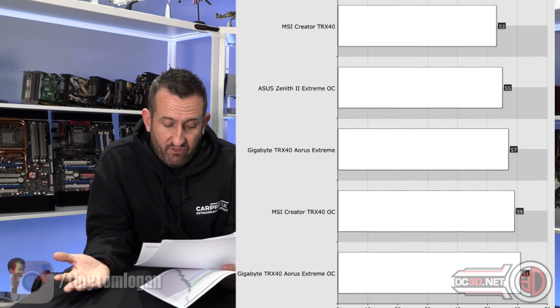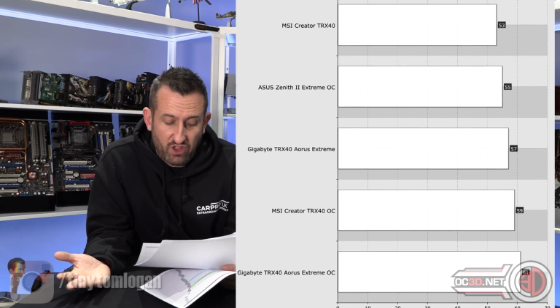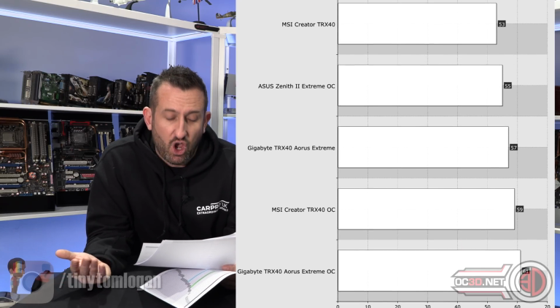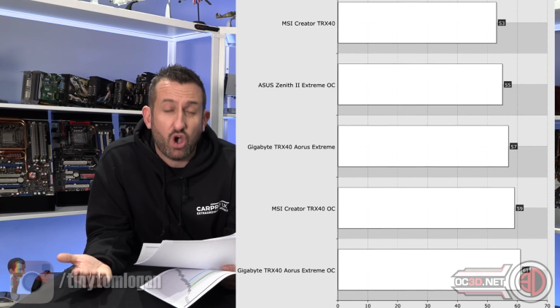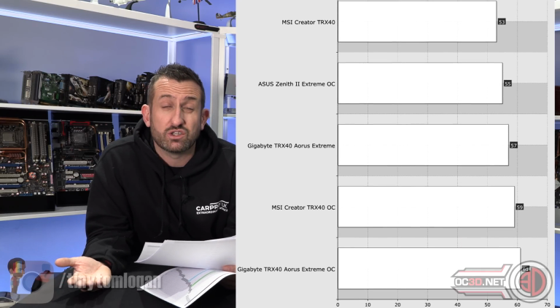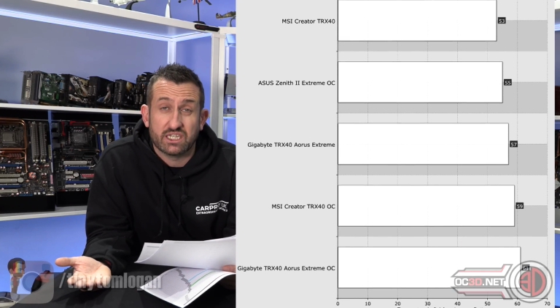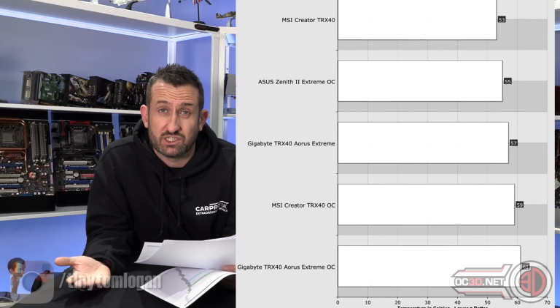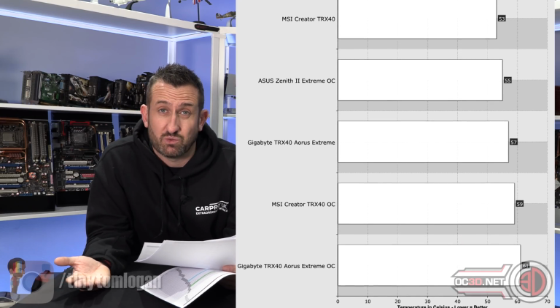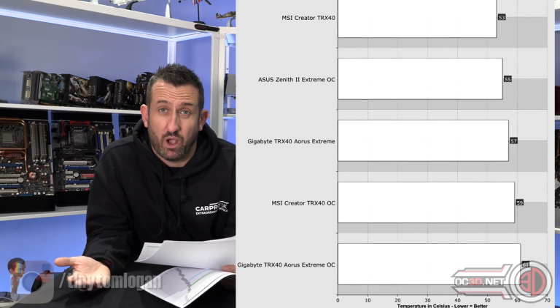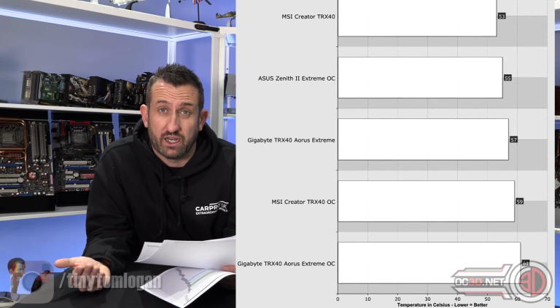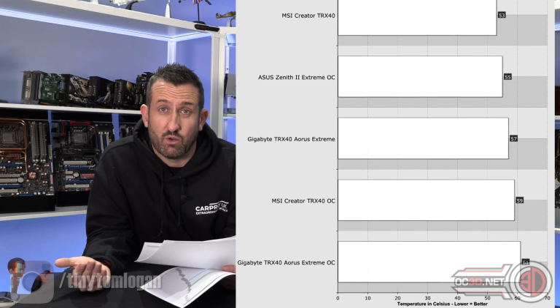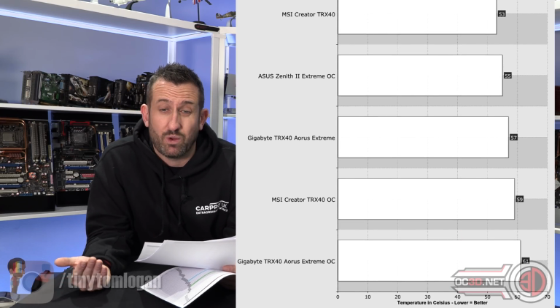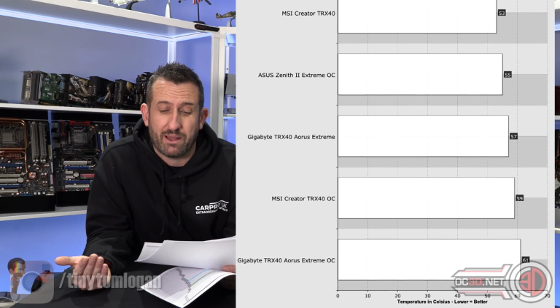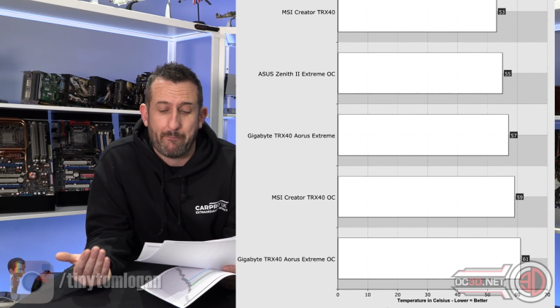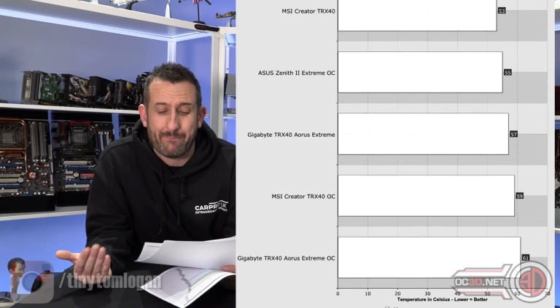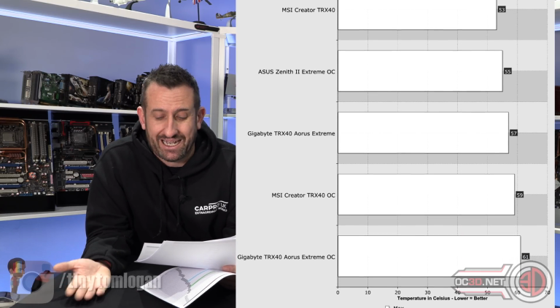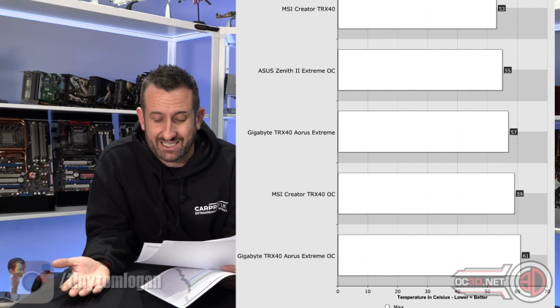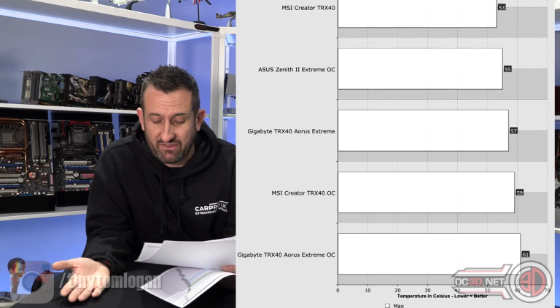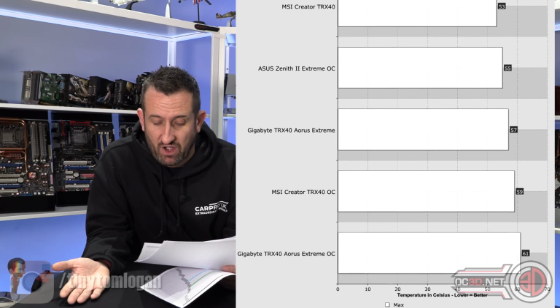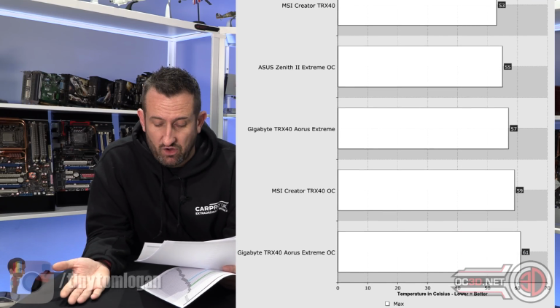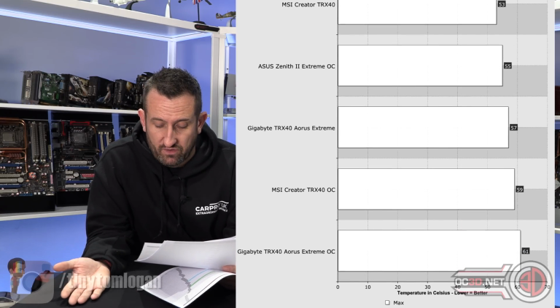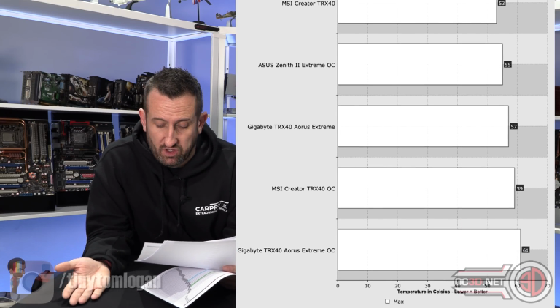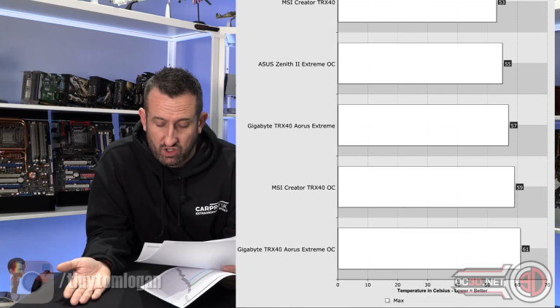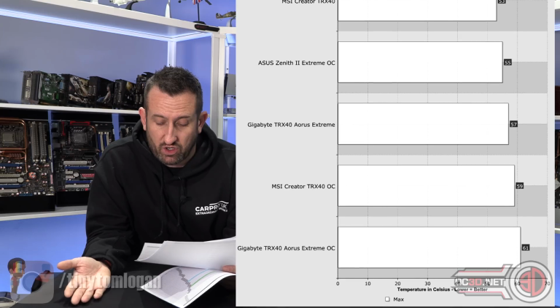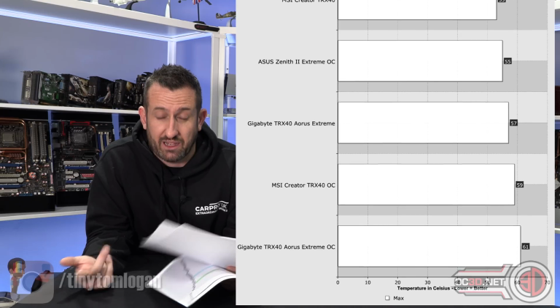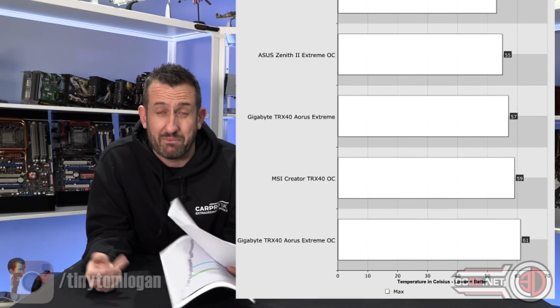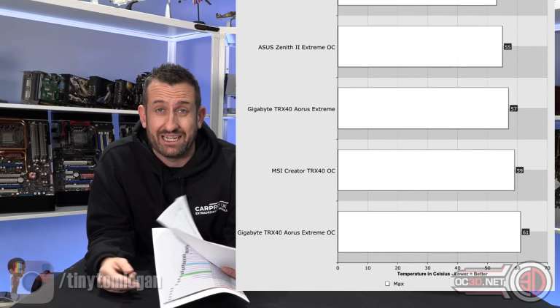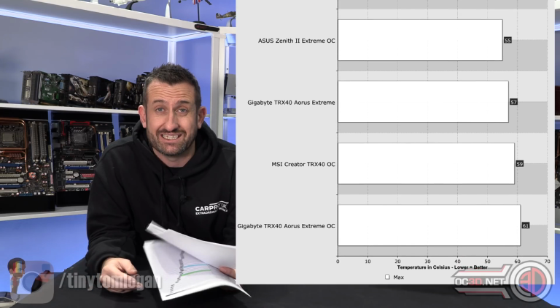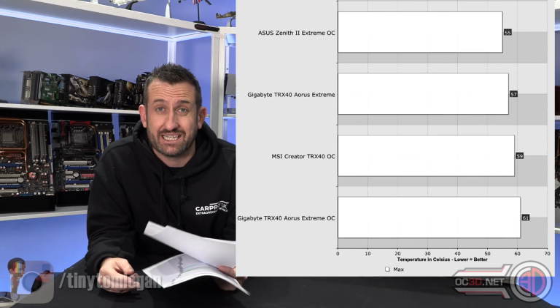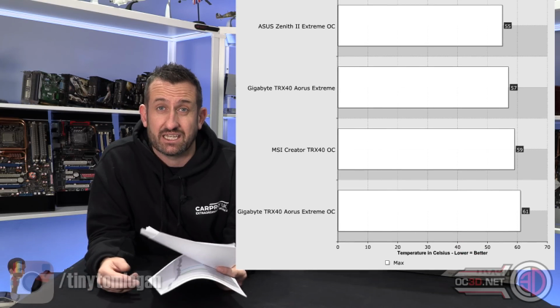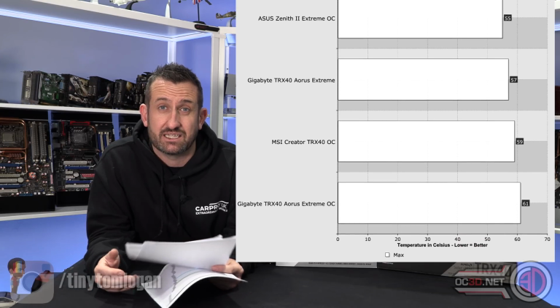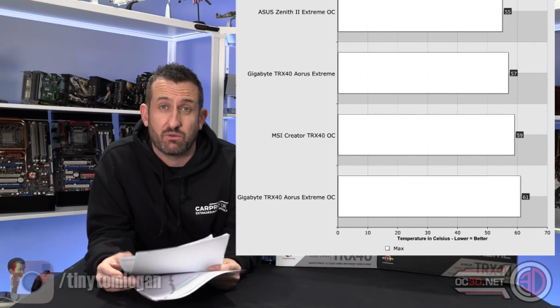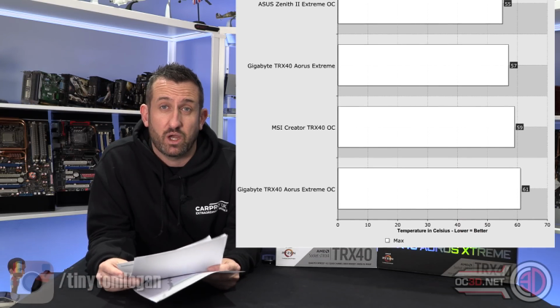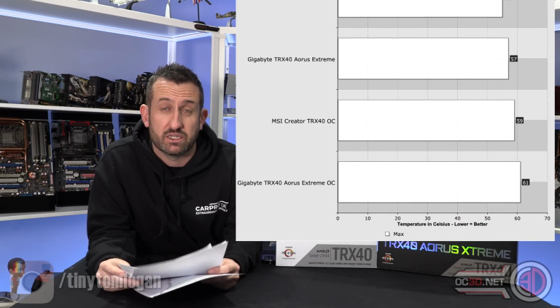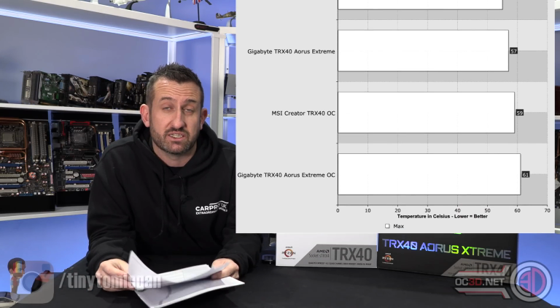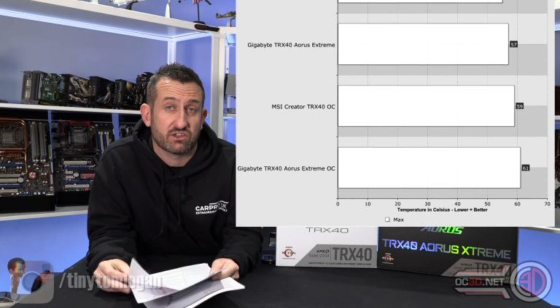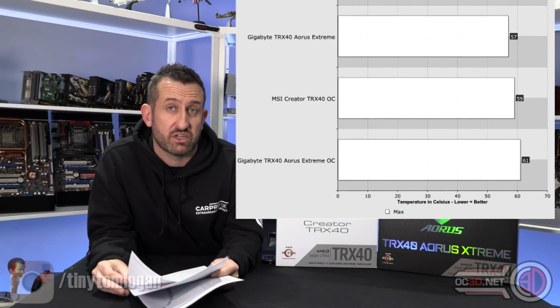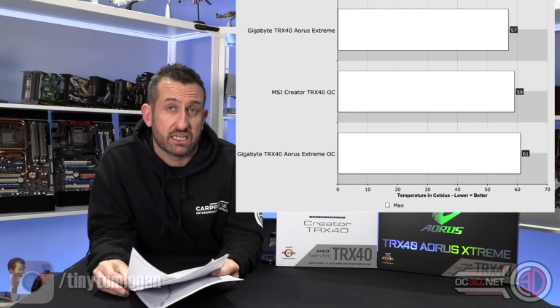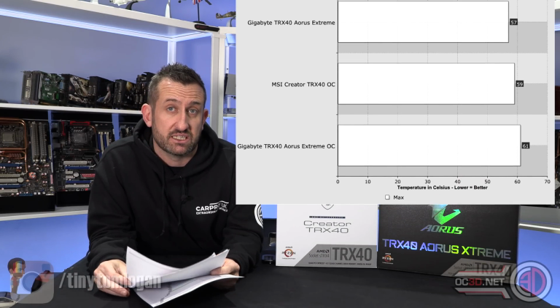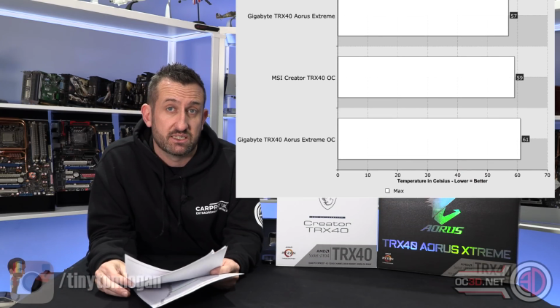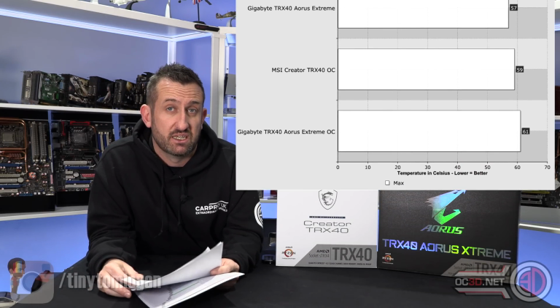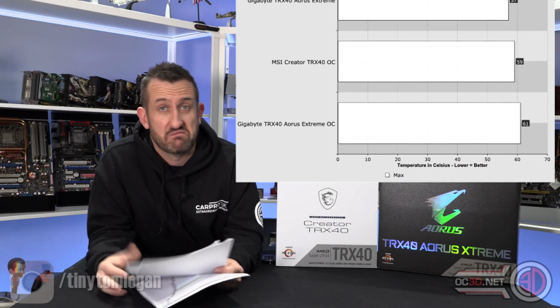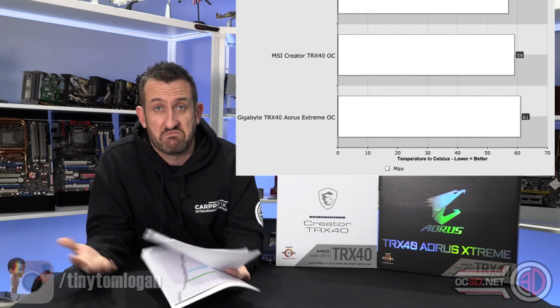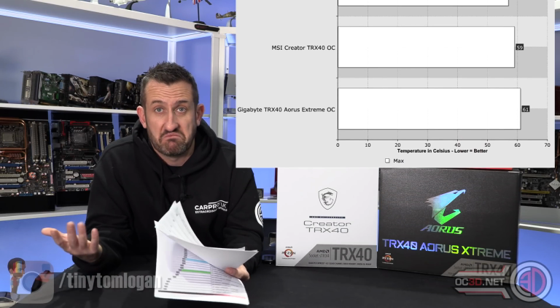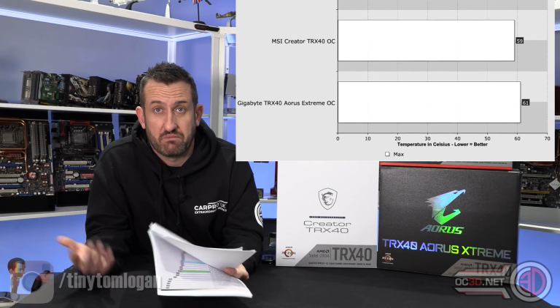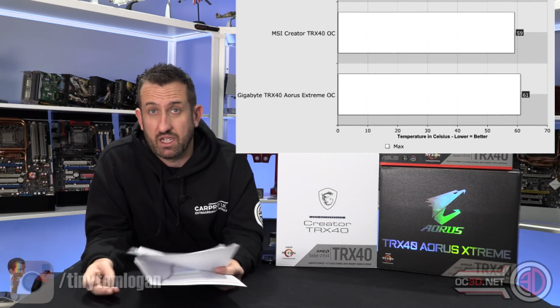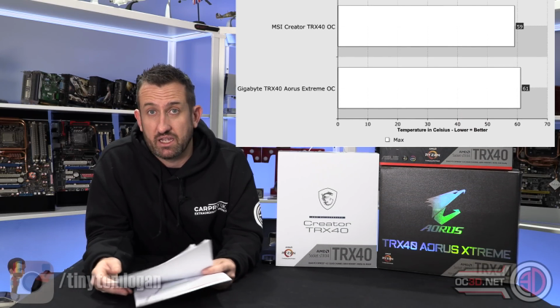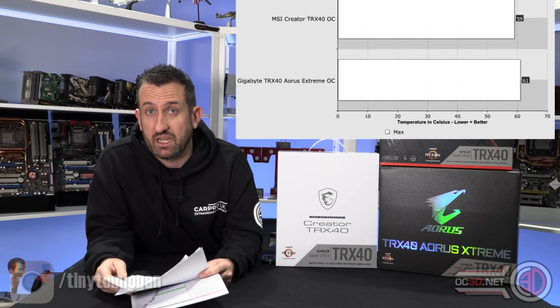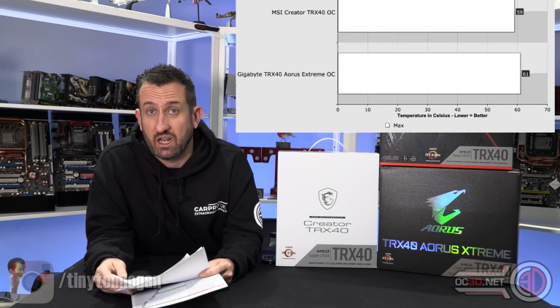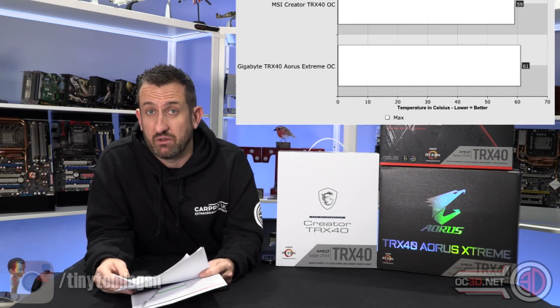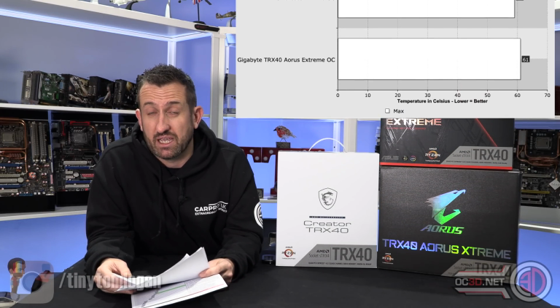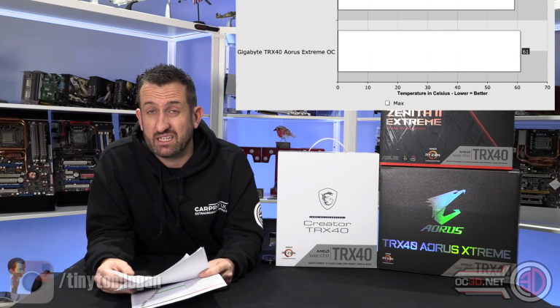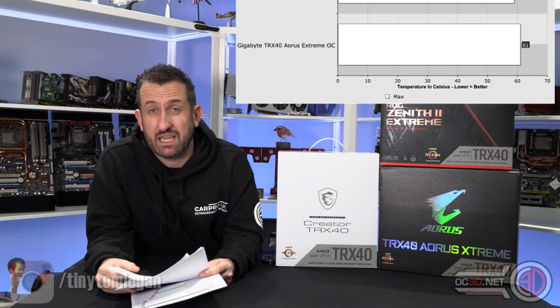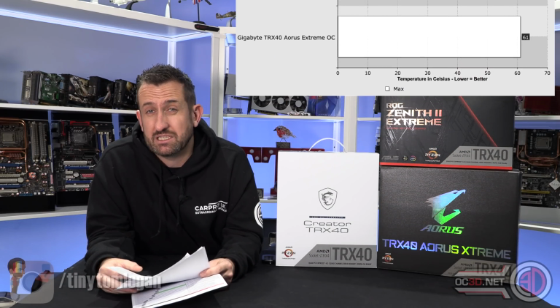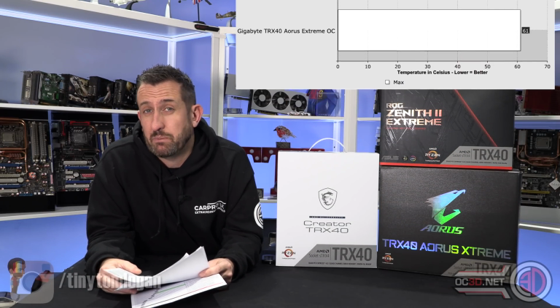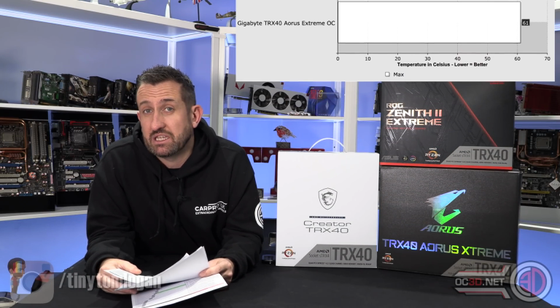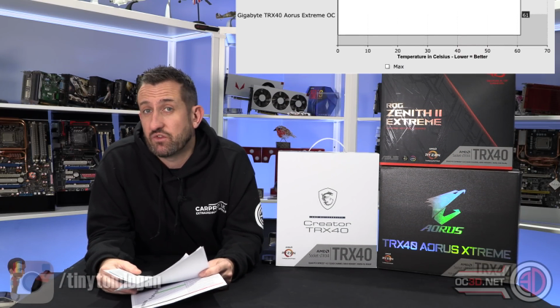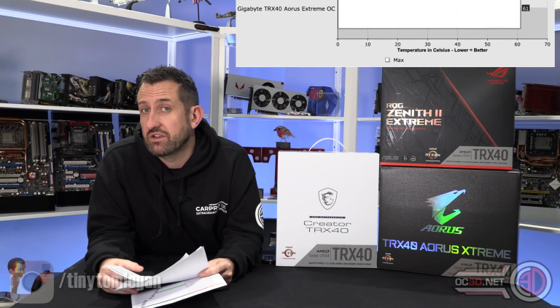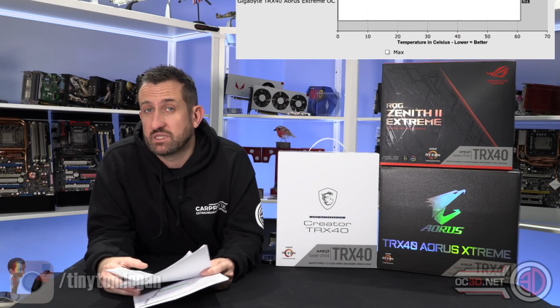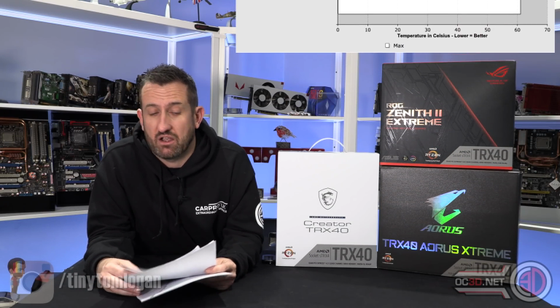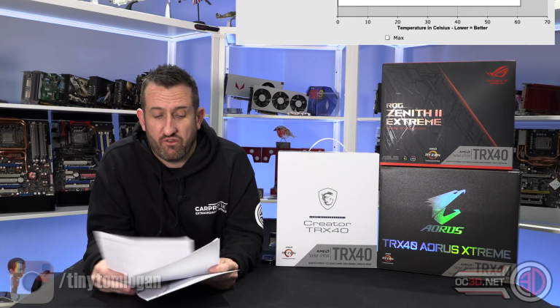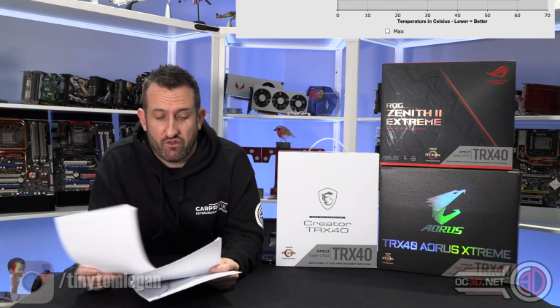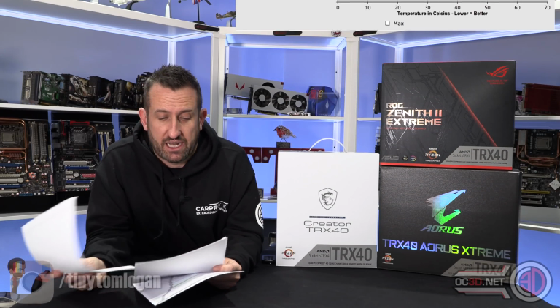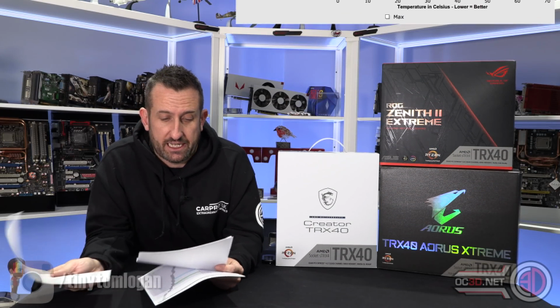Even for the hottest one with a massive overclock on it being 61 degrees - it speaks for itself, really.